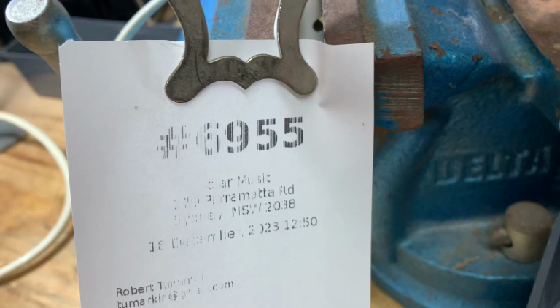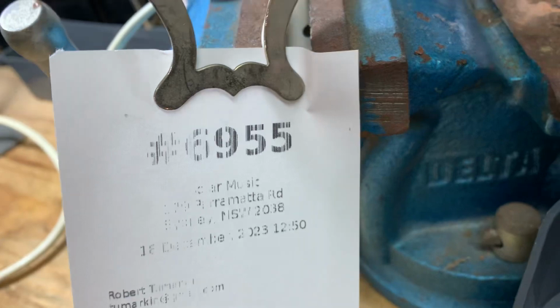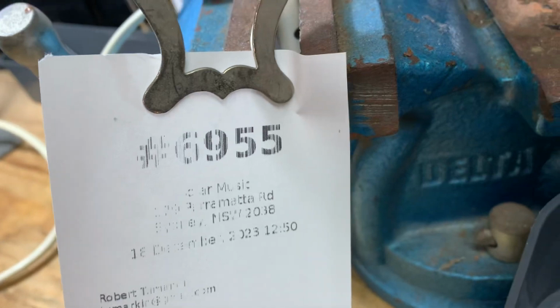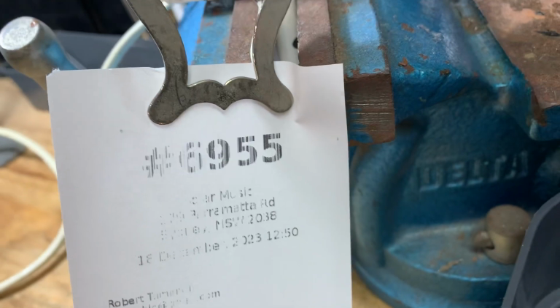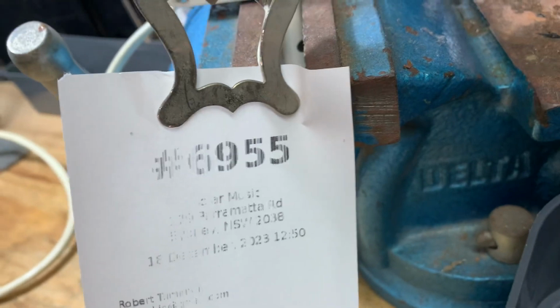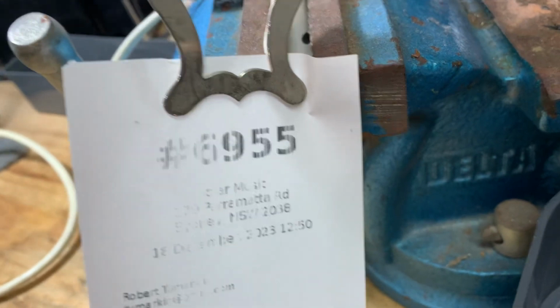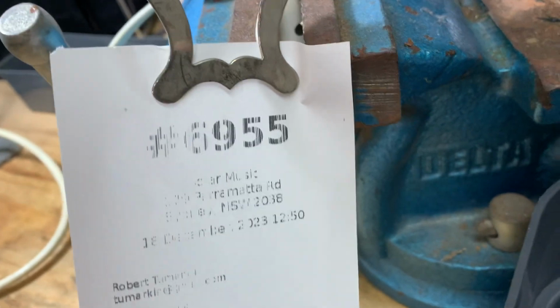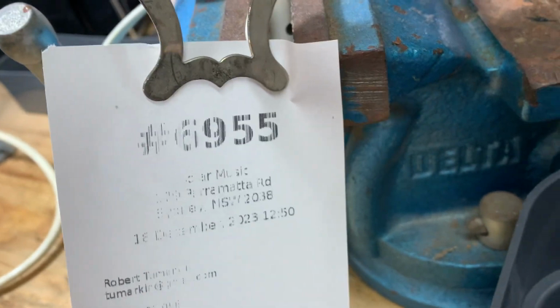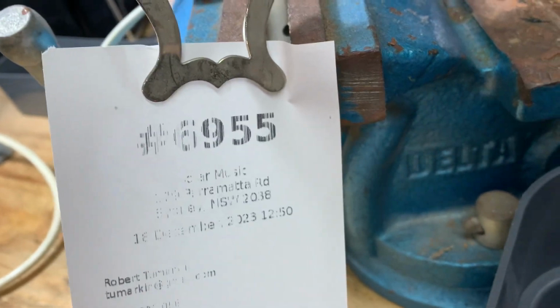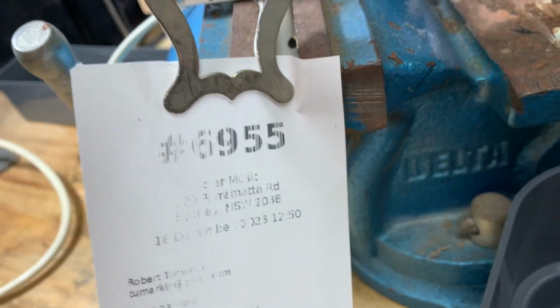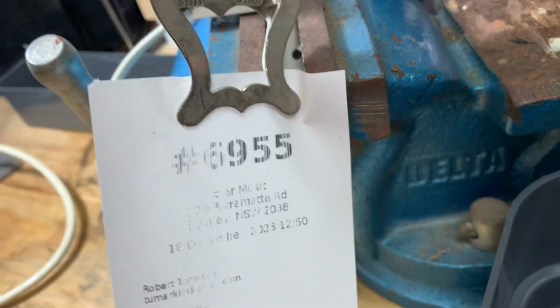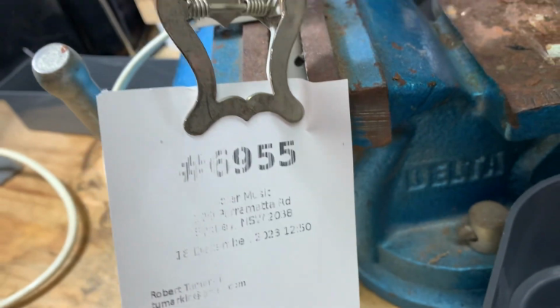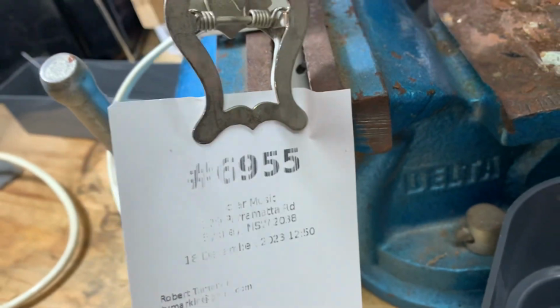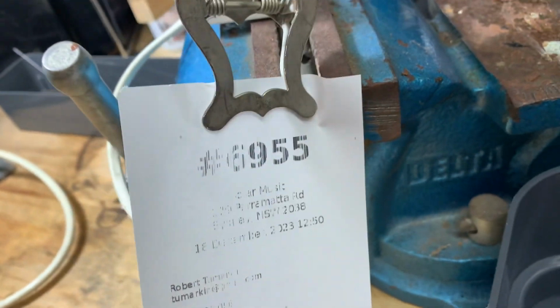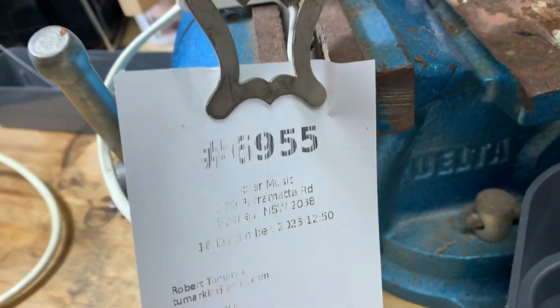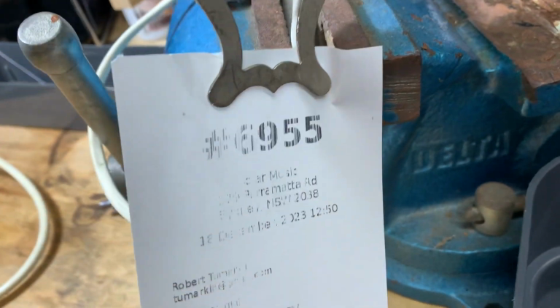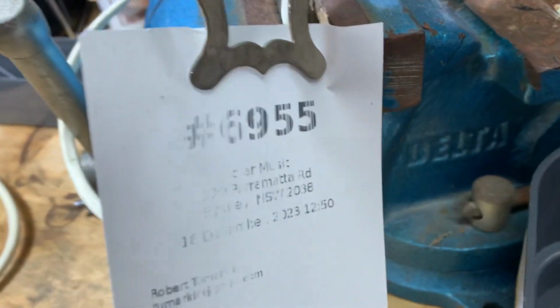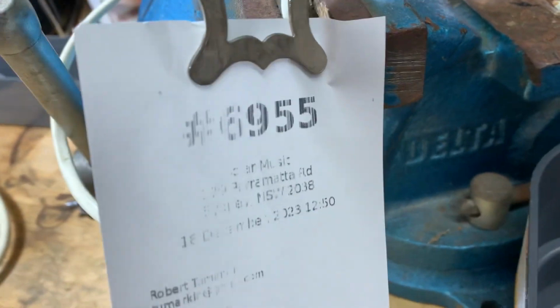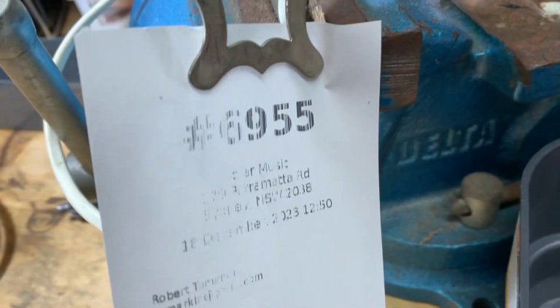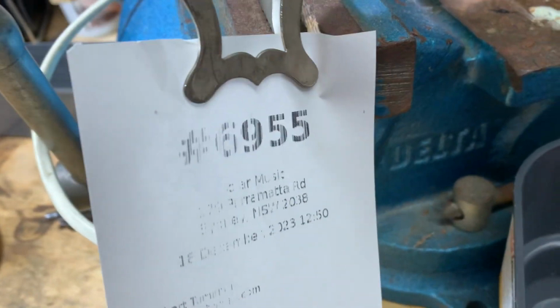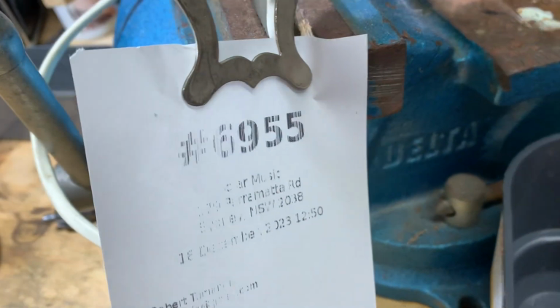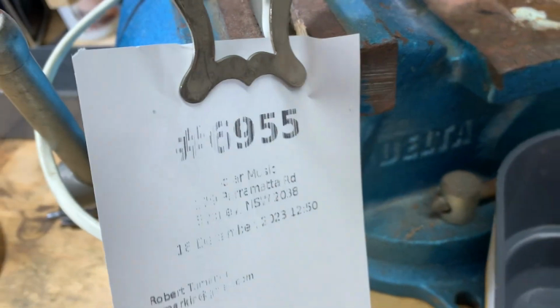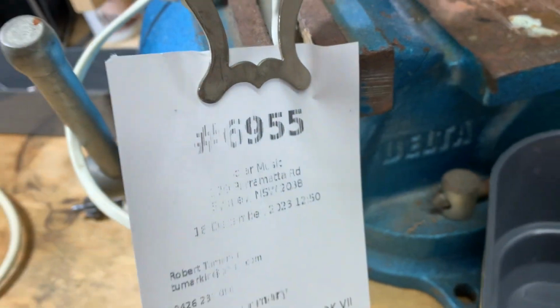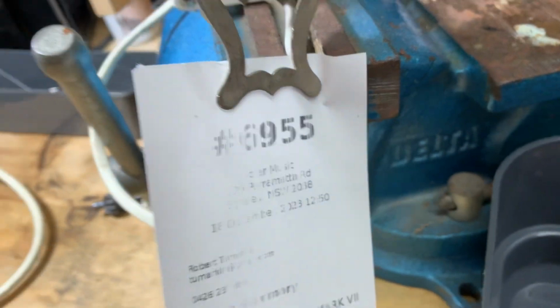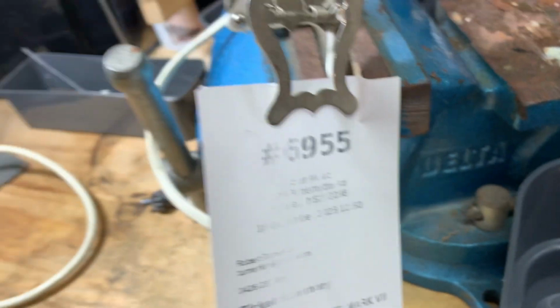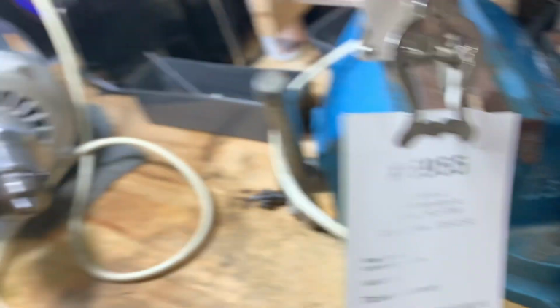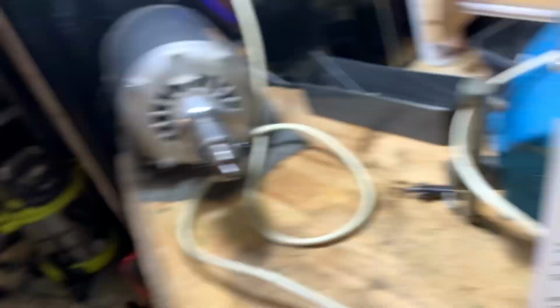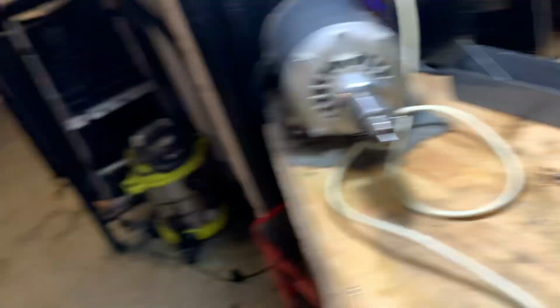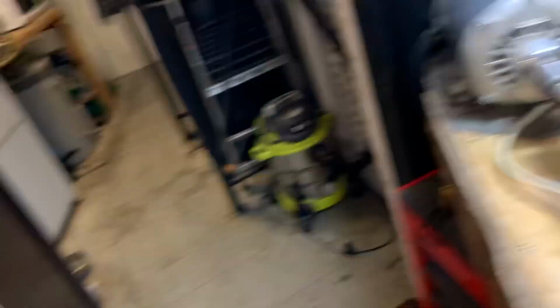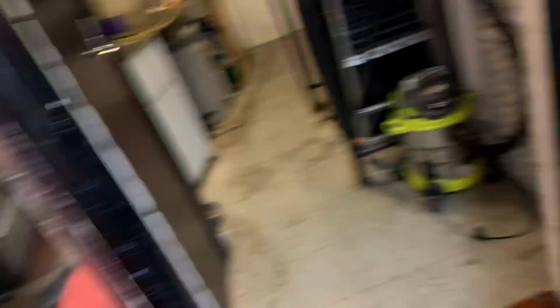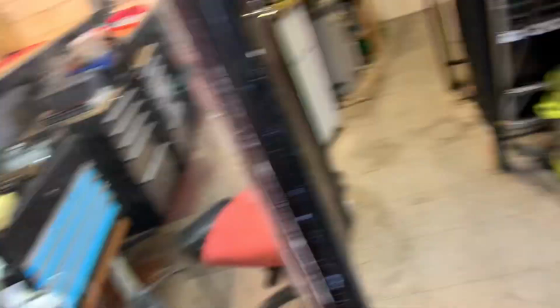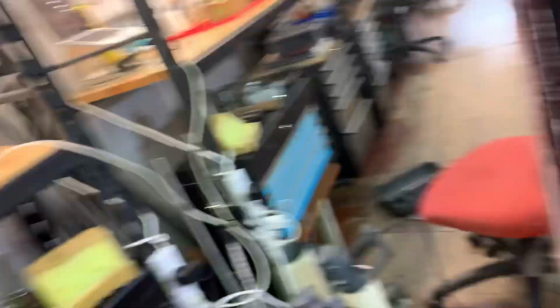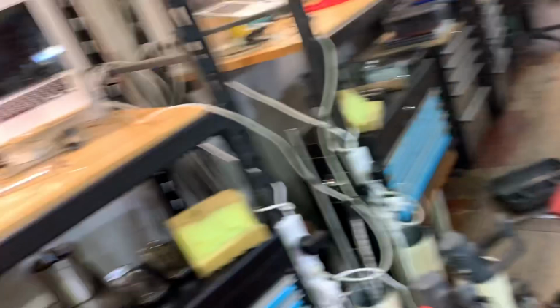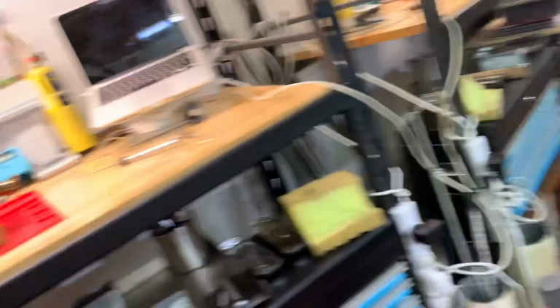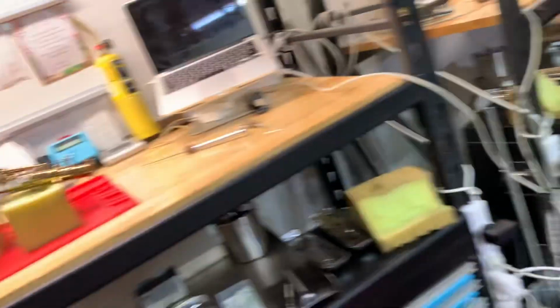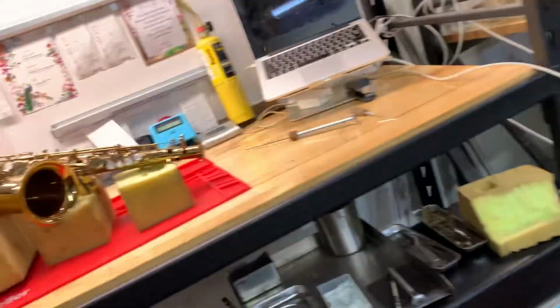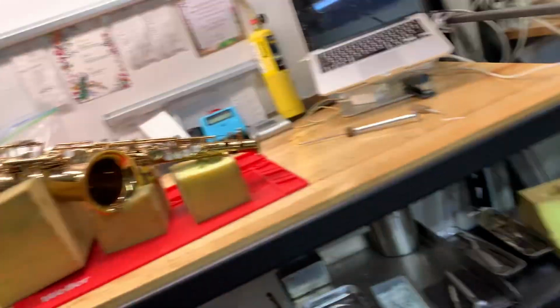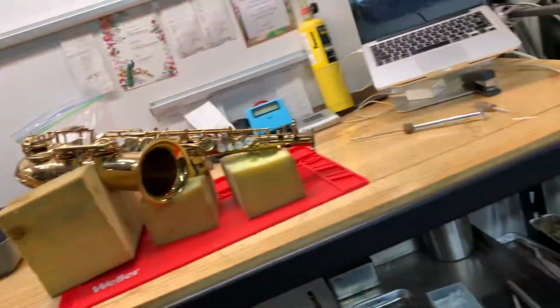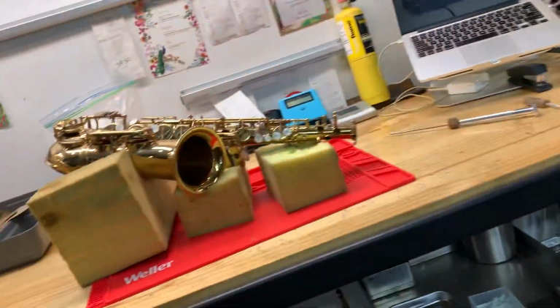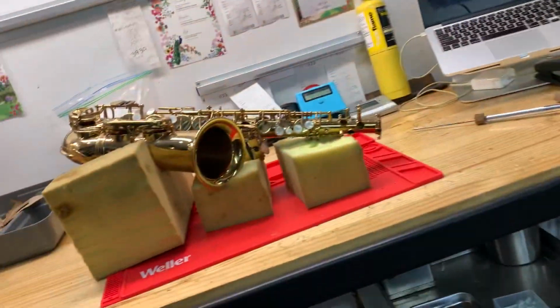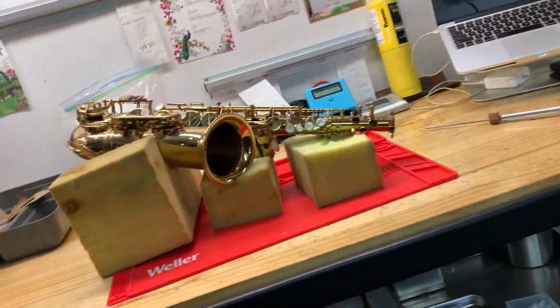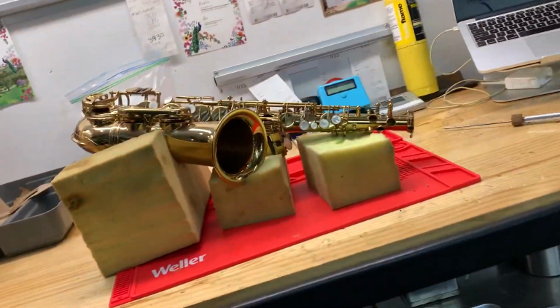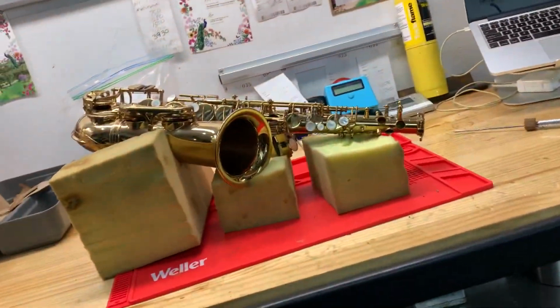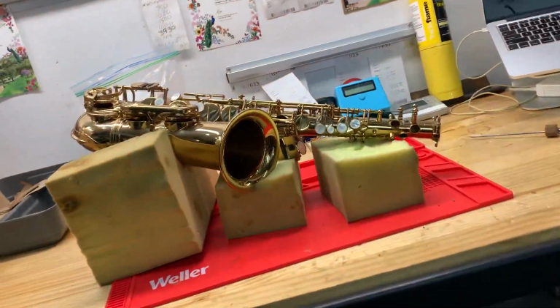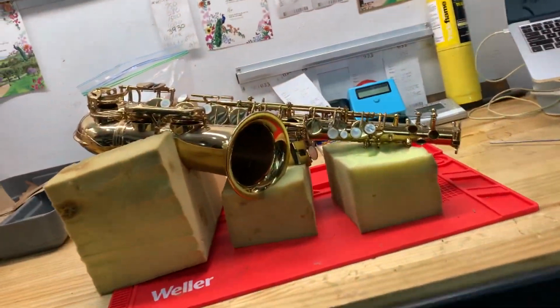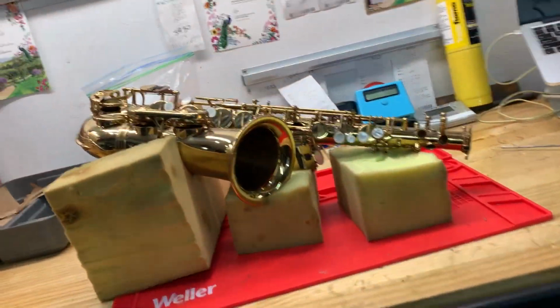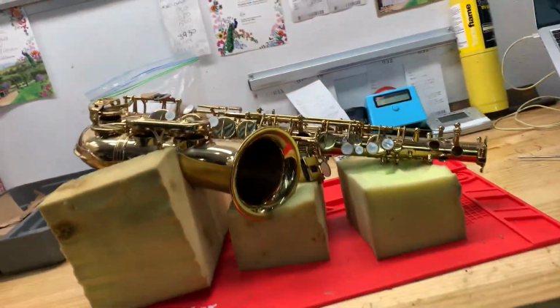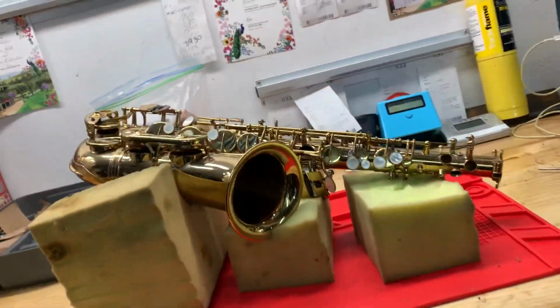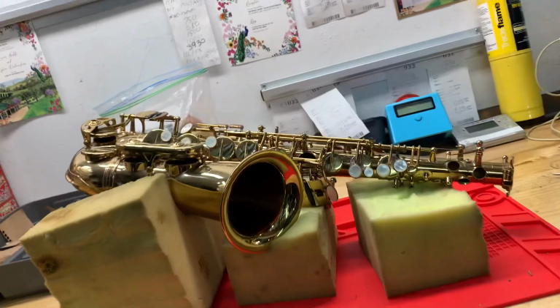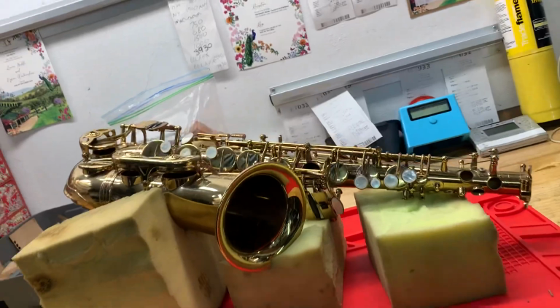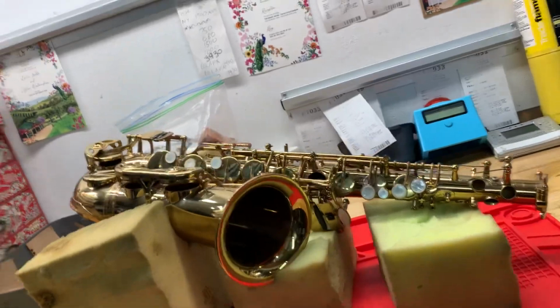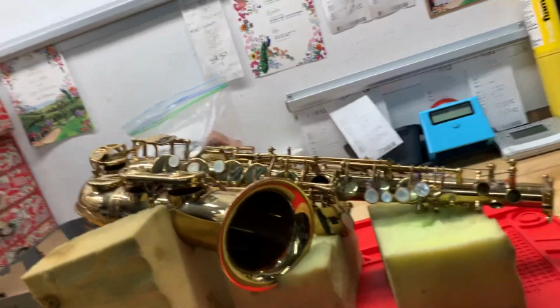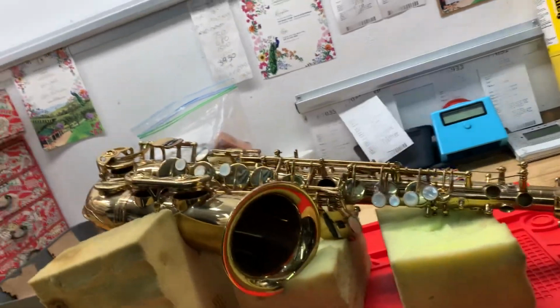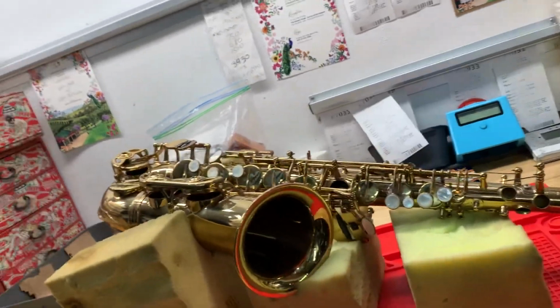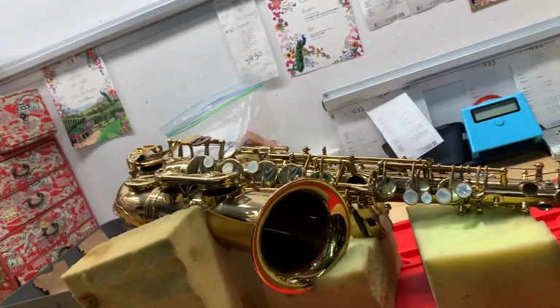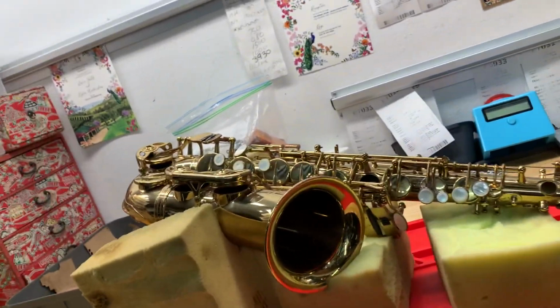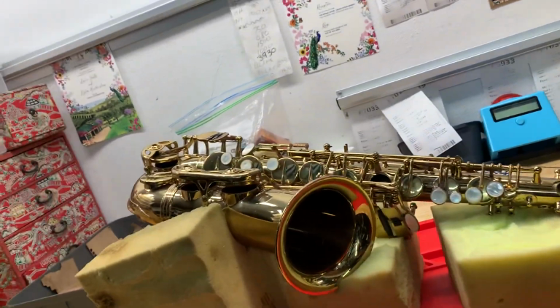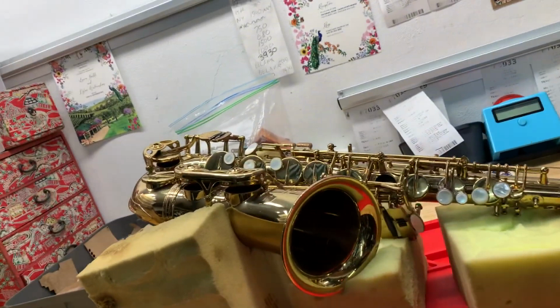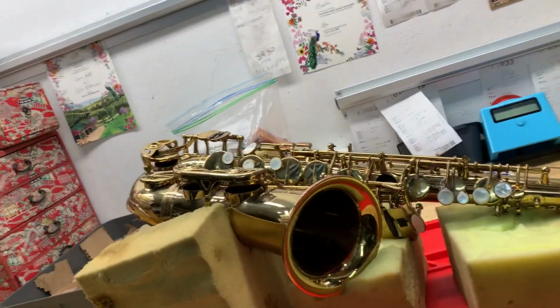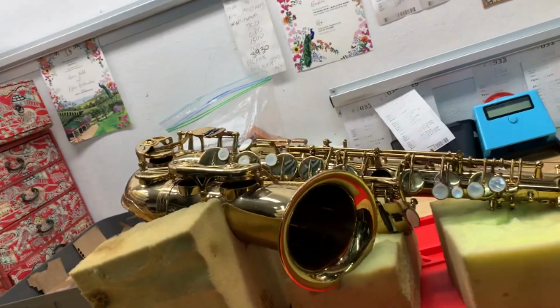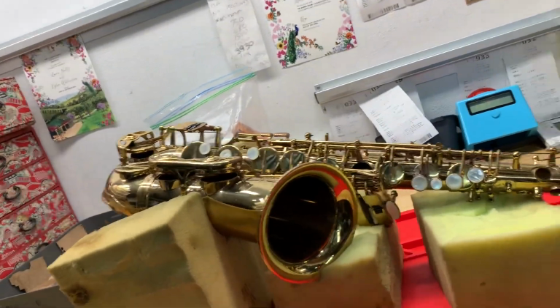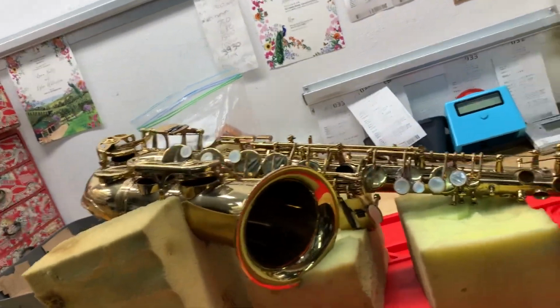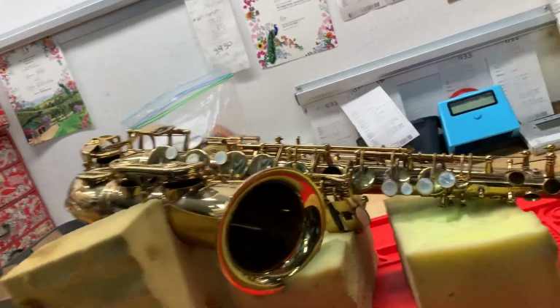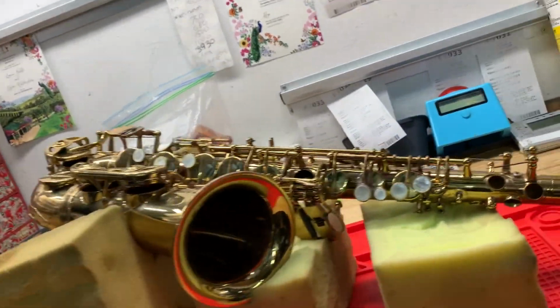We're at ticket 6955. It is the Selma MK7.